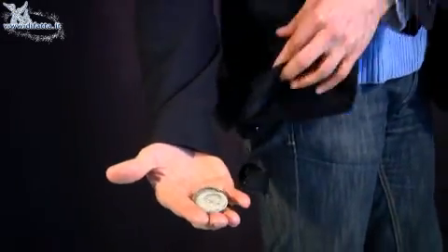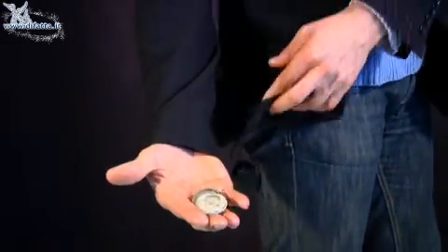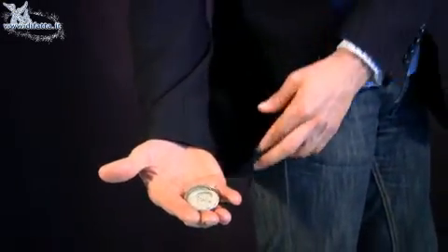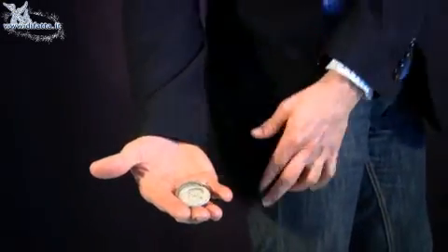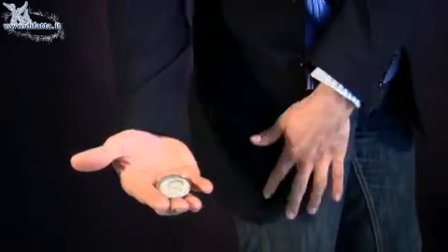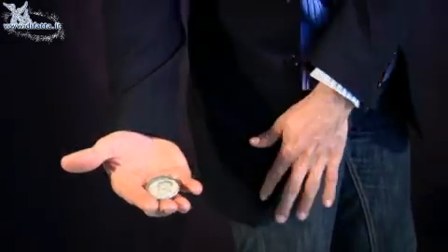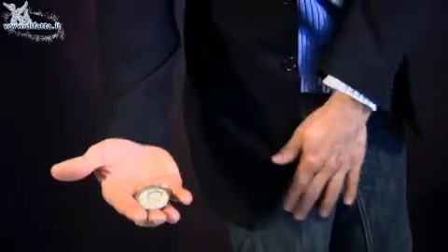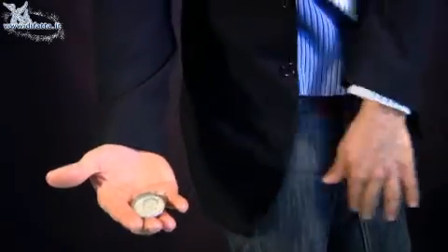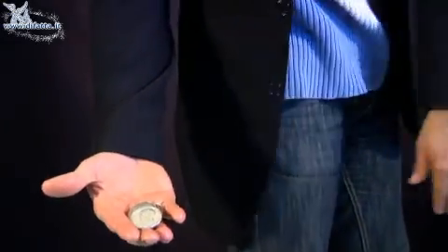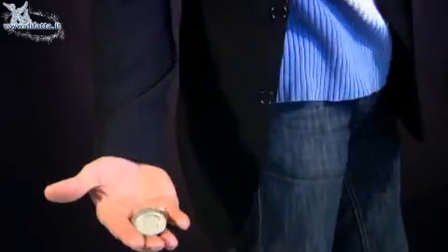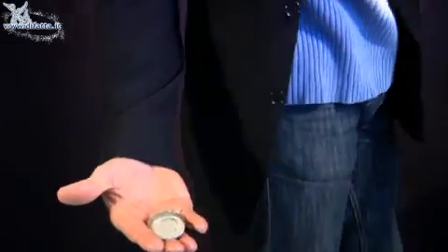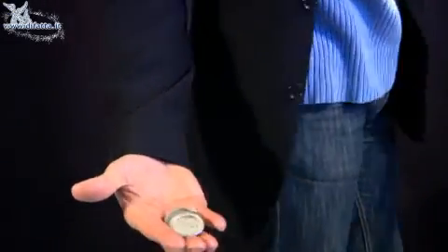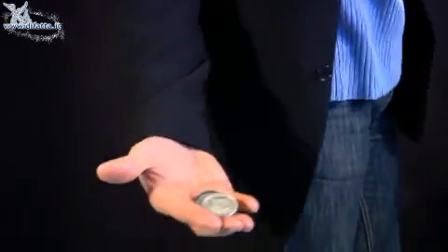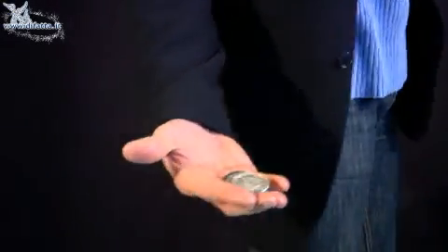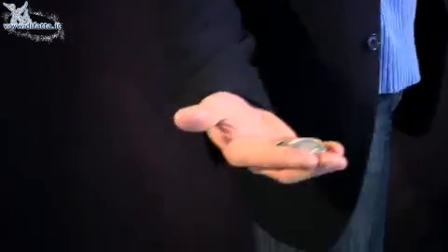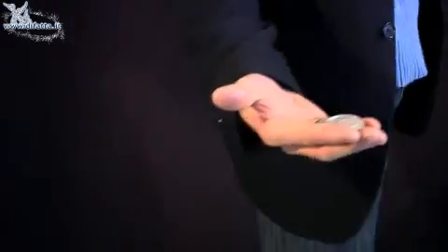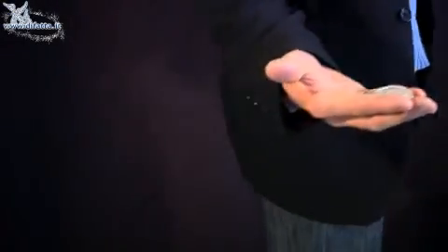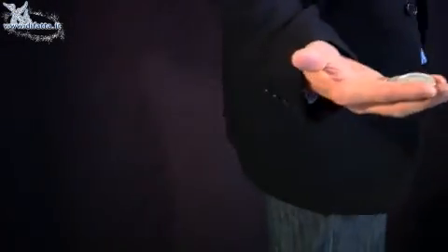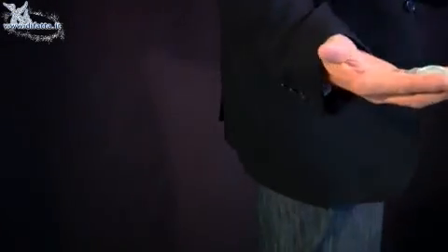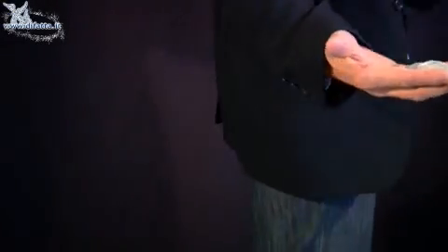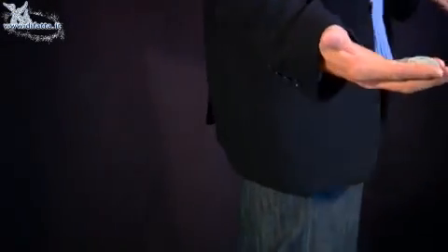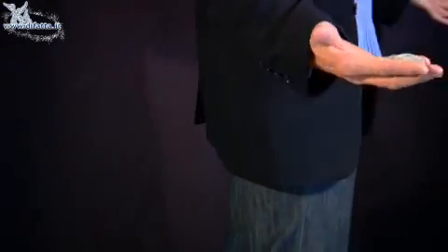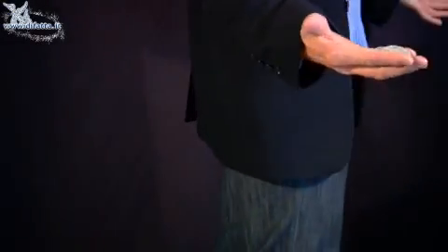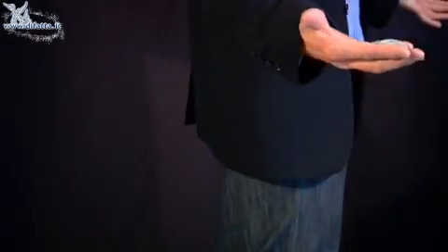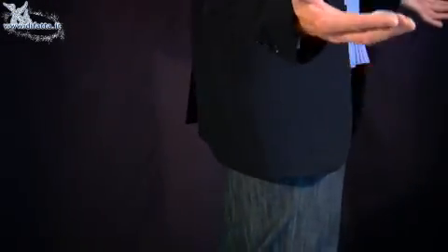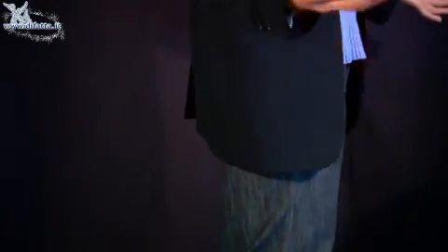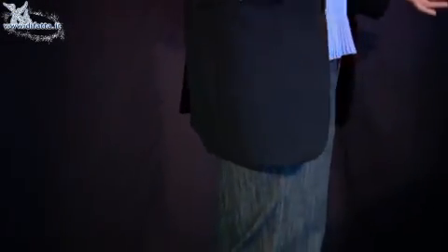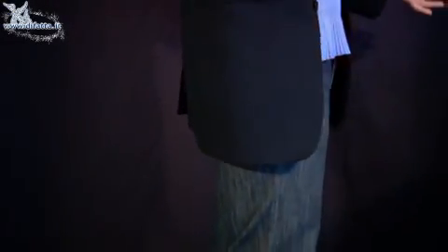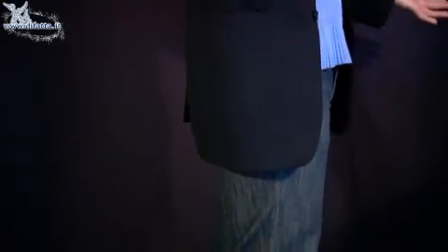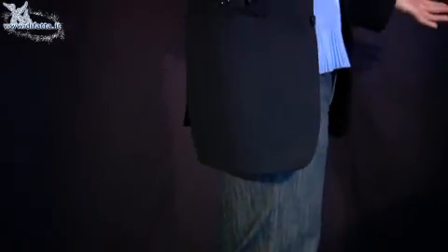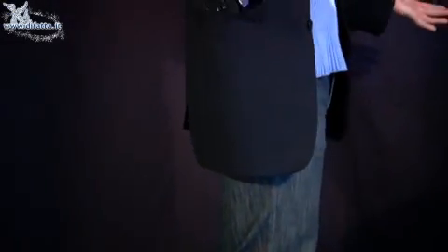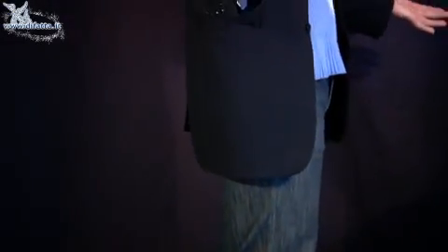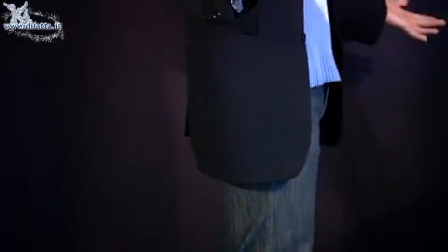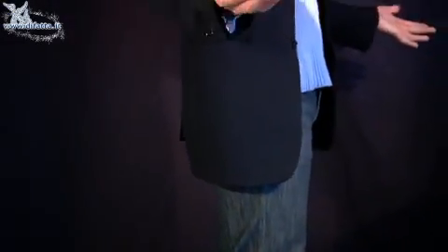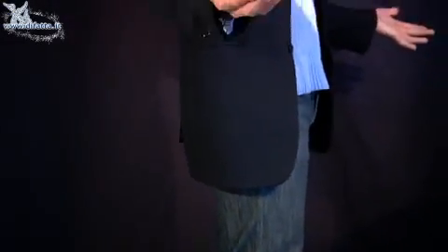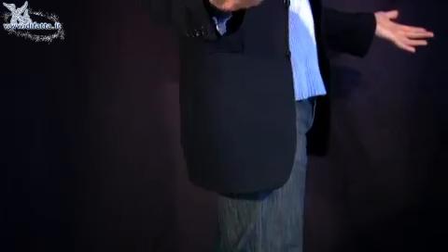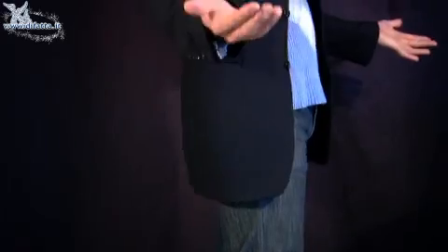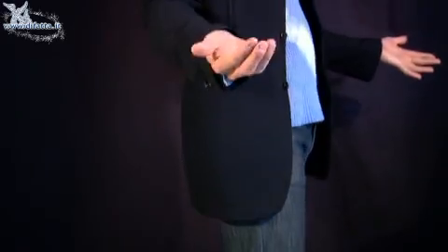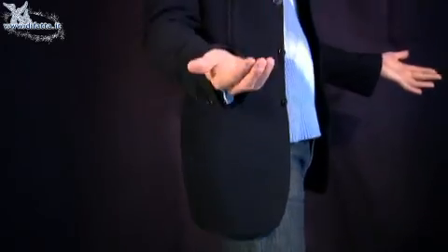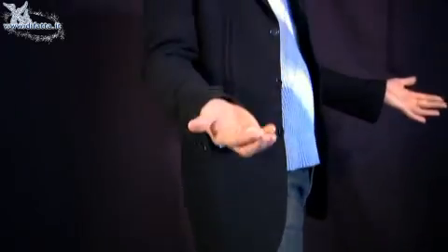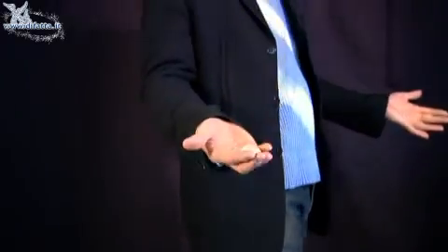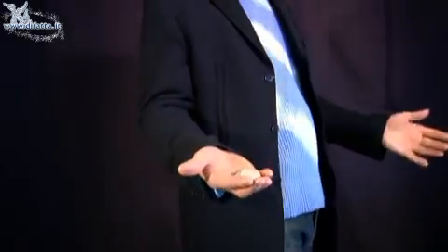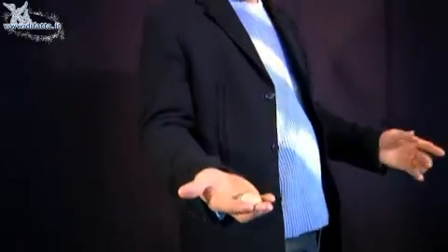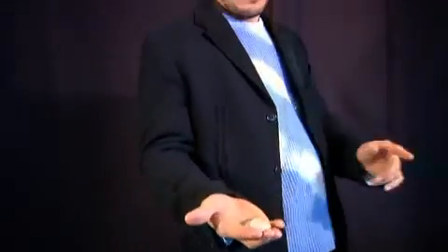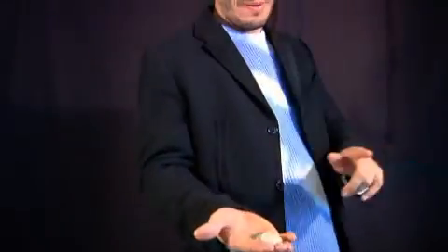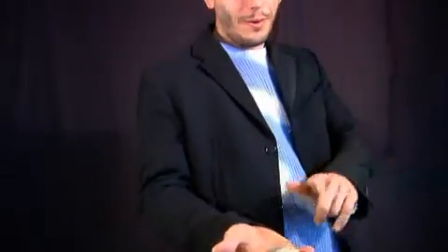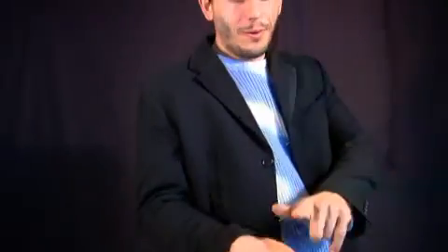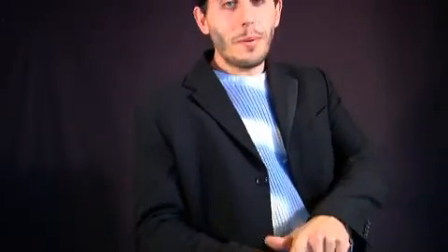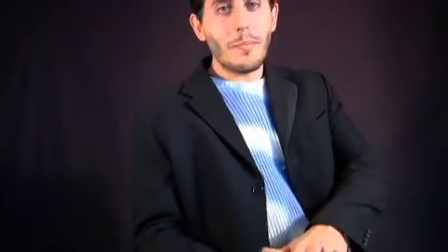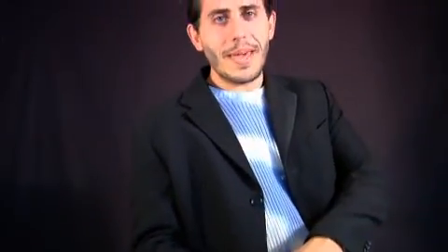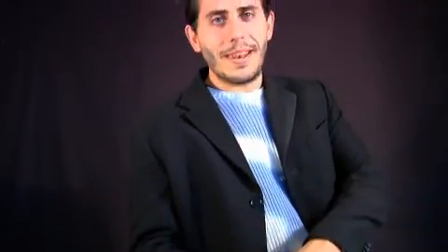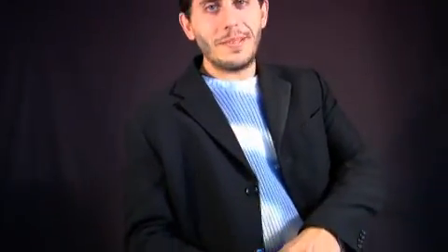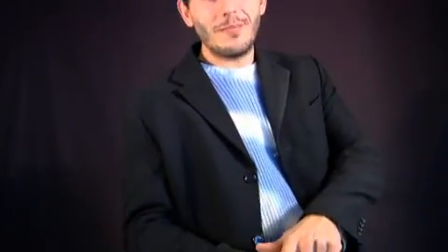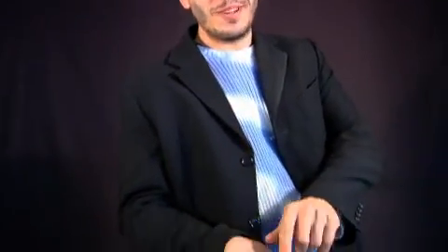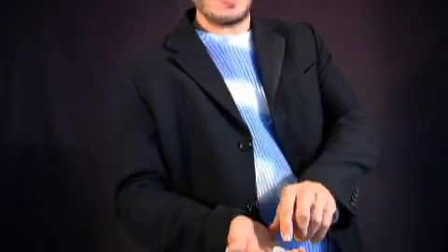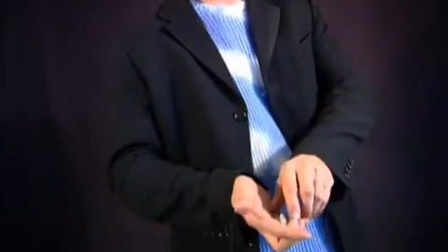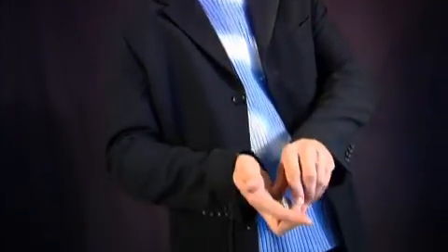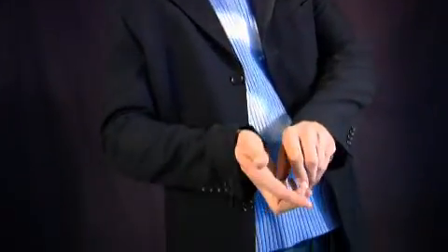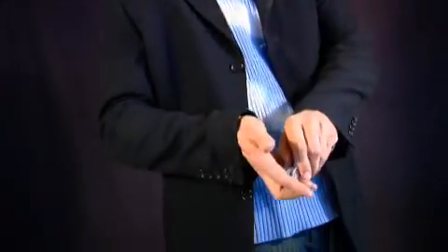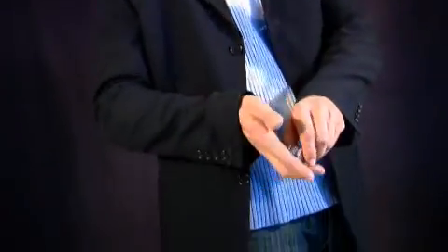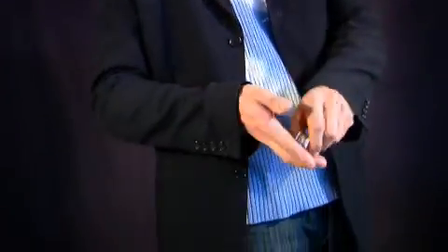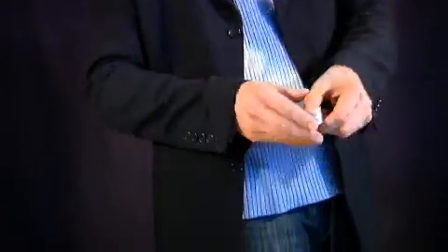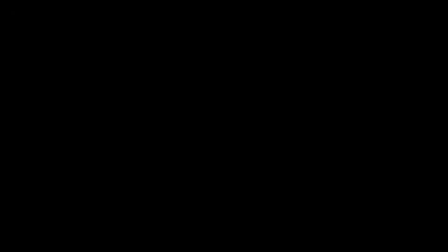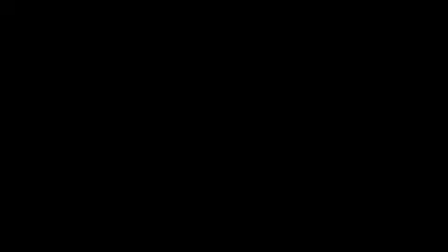As you can see, without the knowledge of the spectator, you will have your hands full of coins.